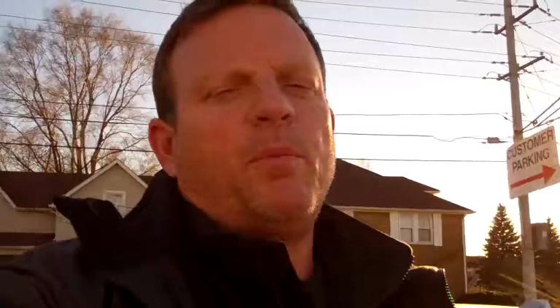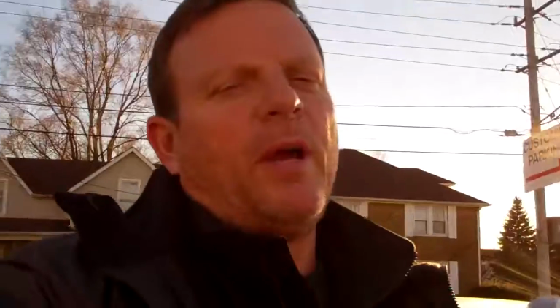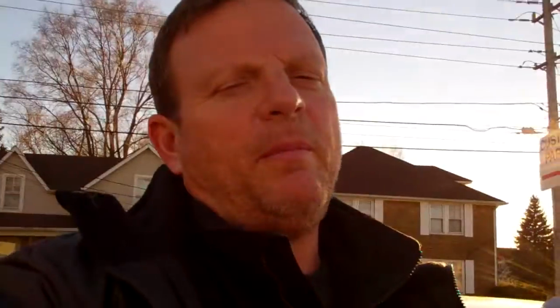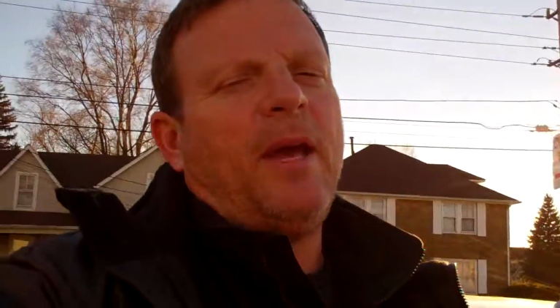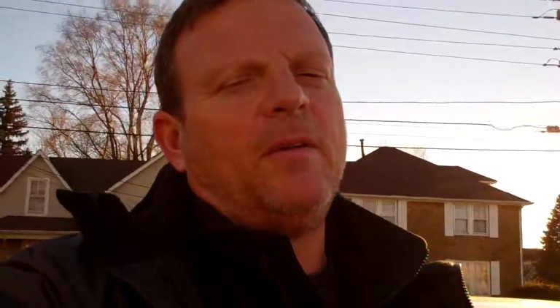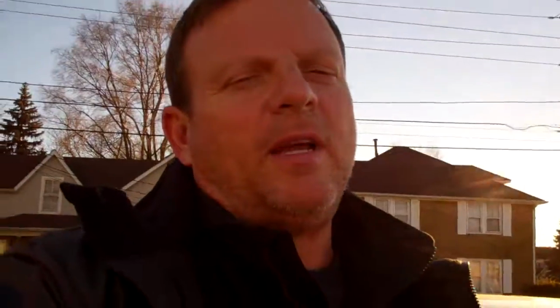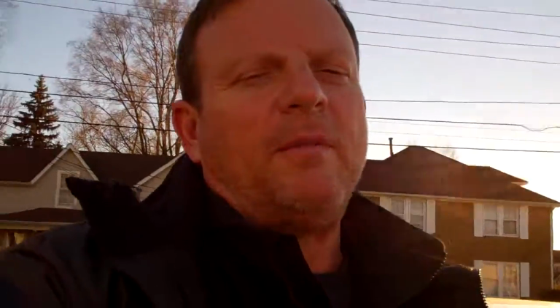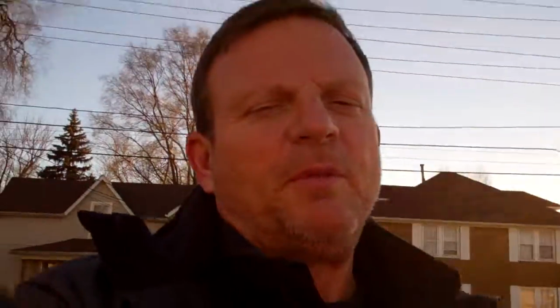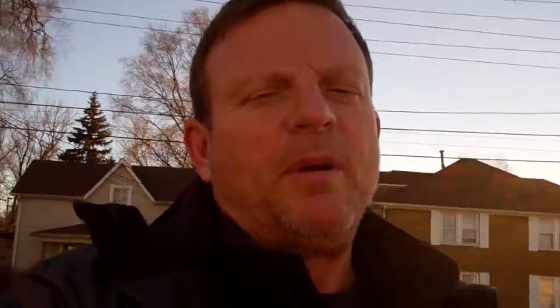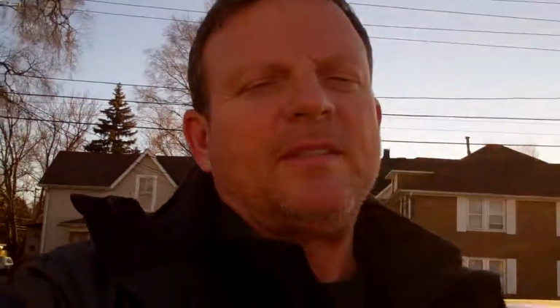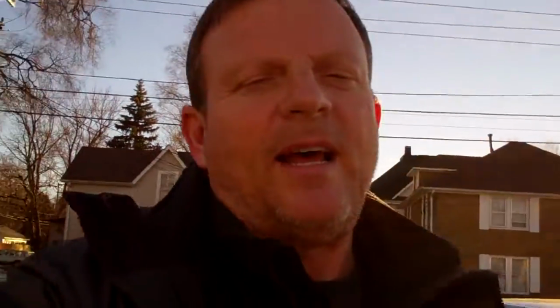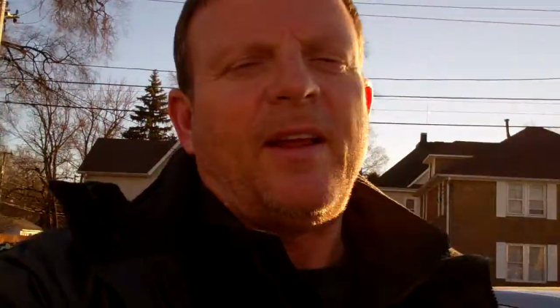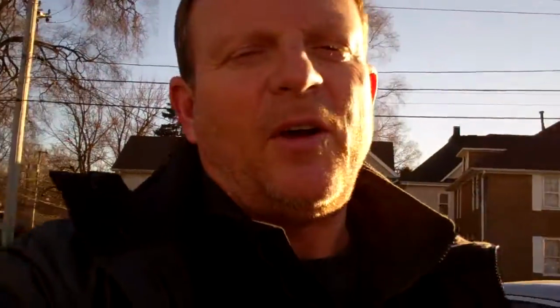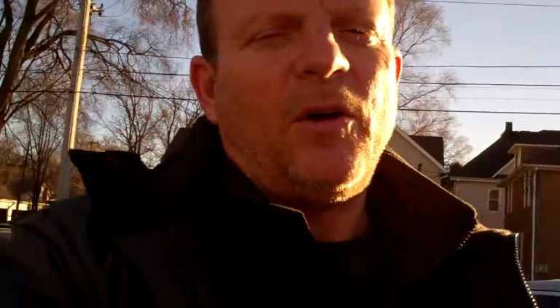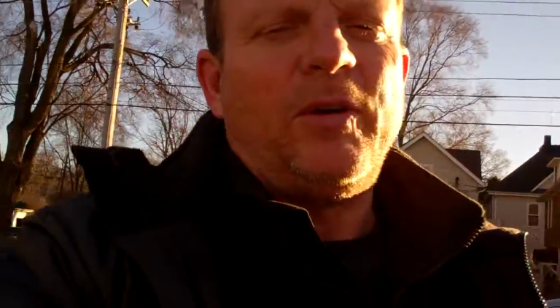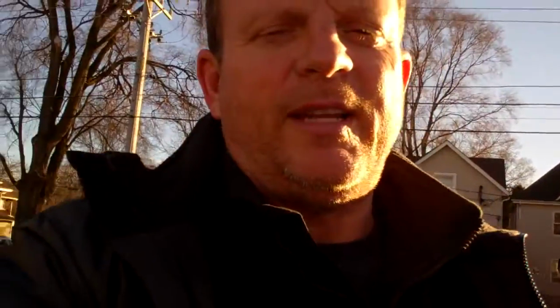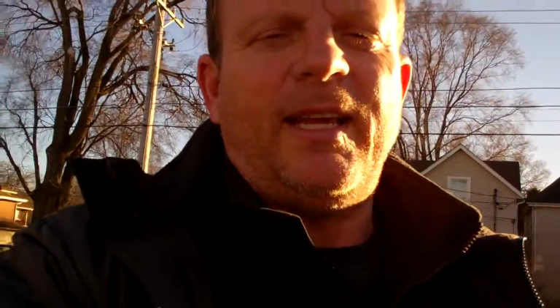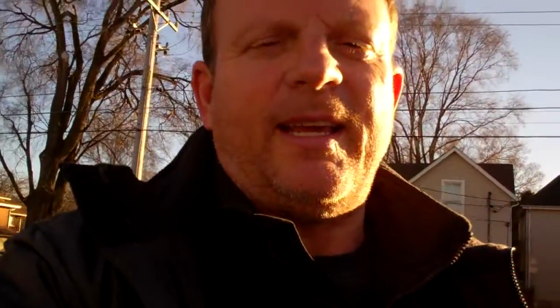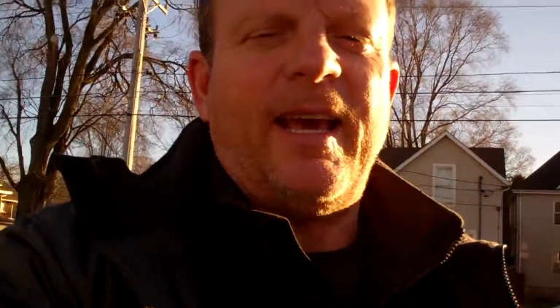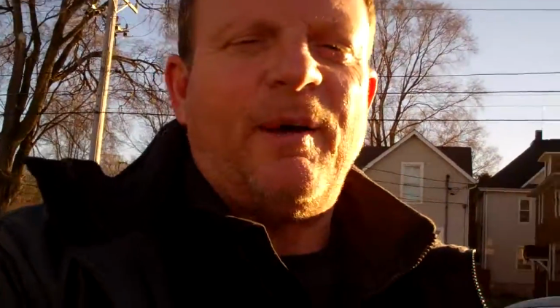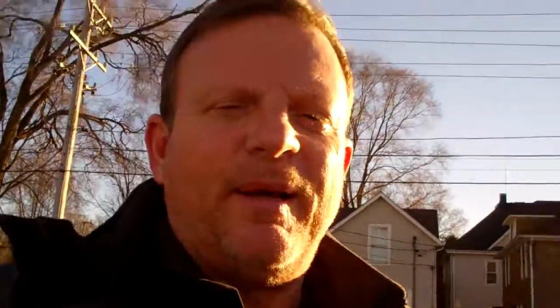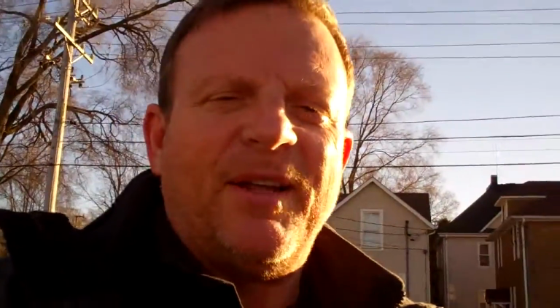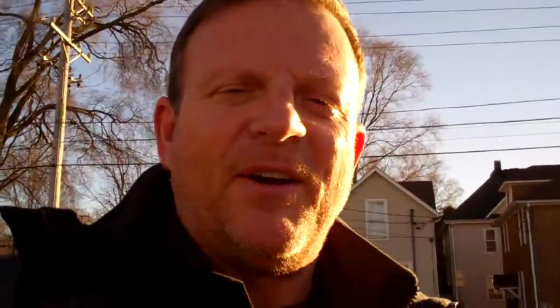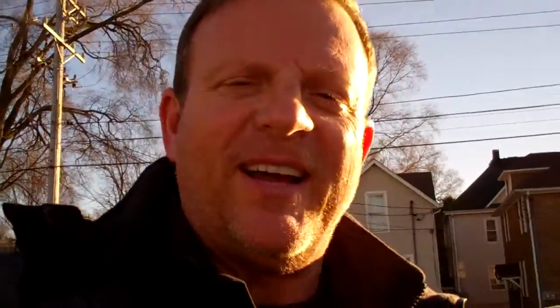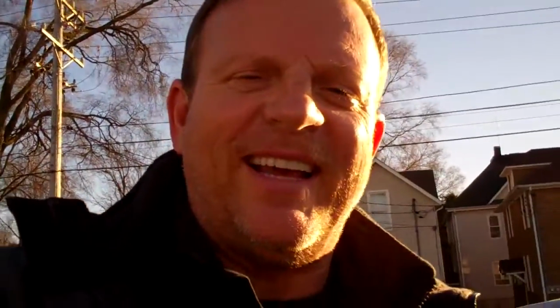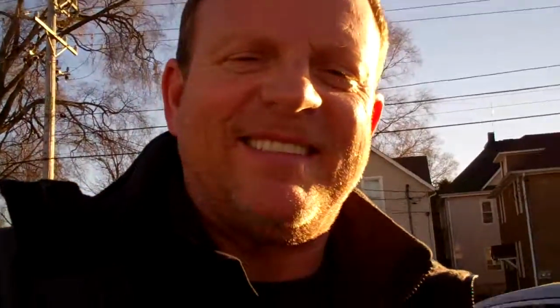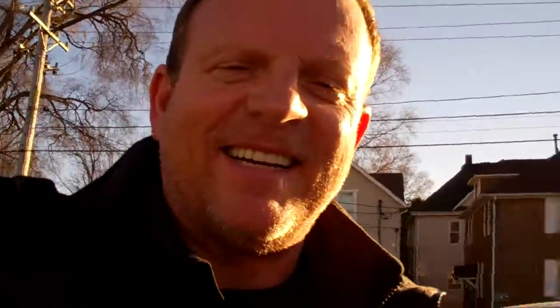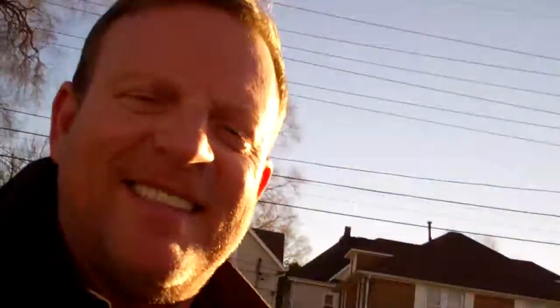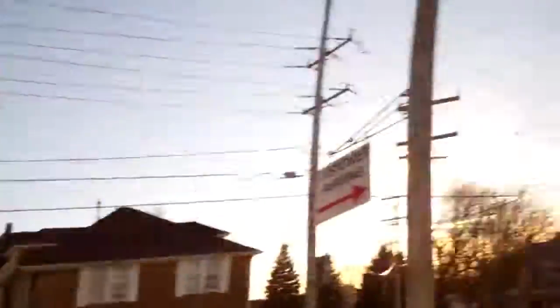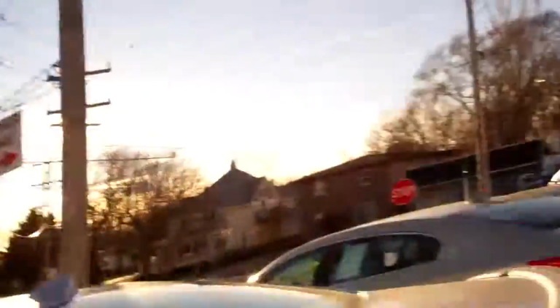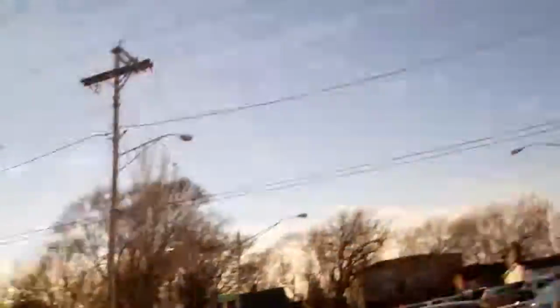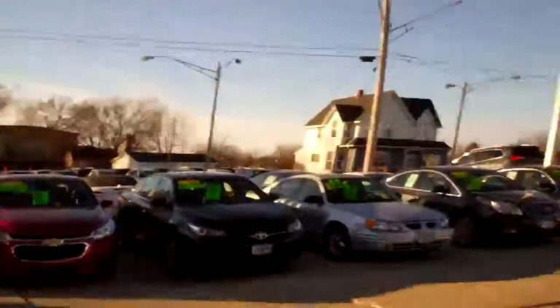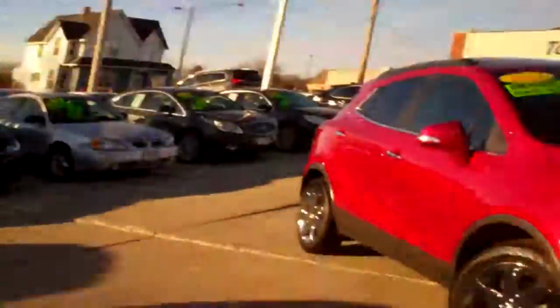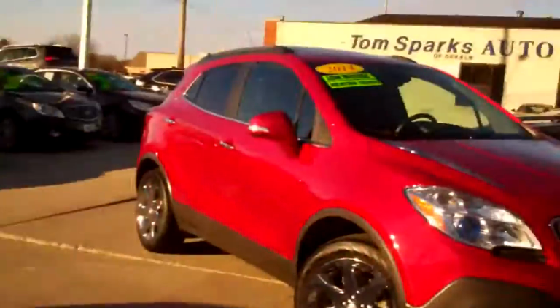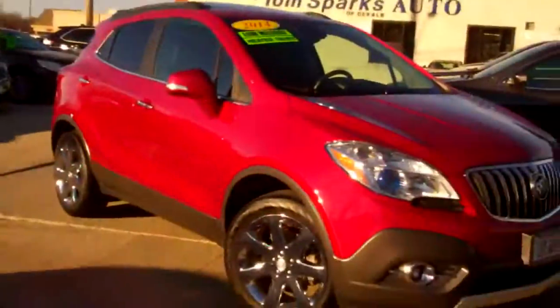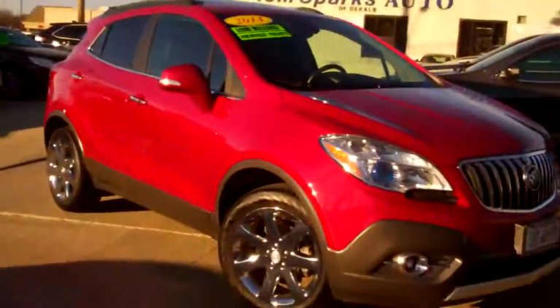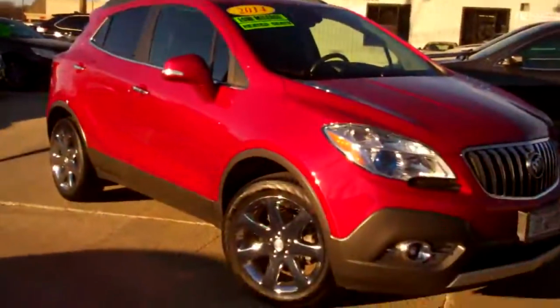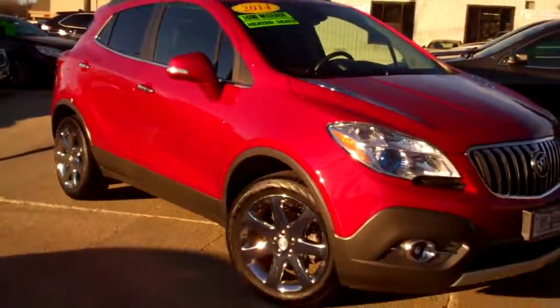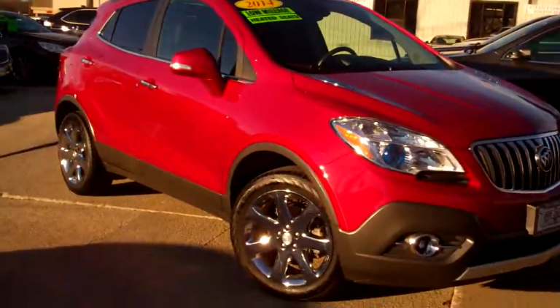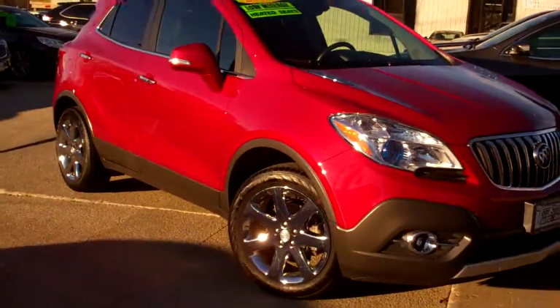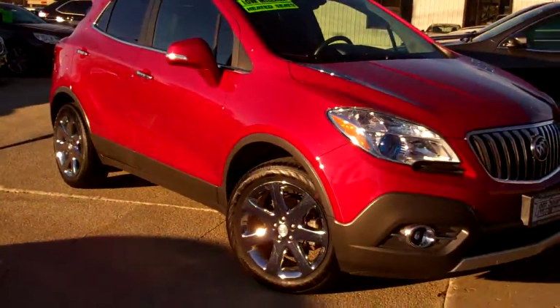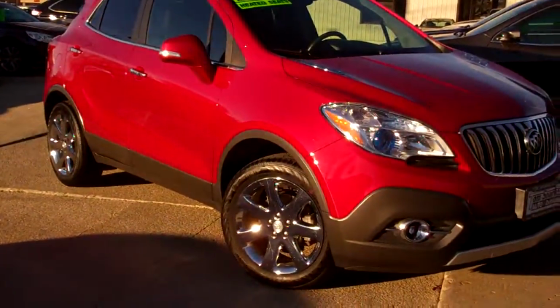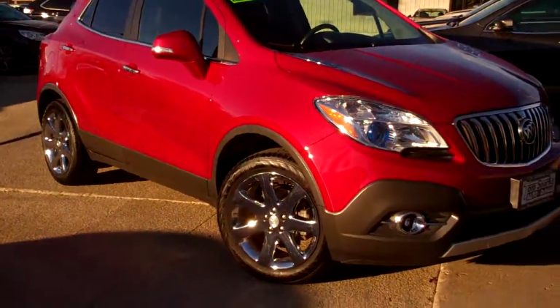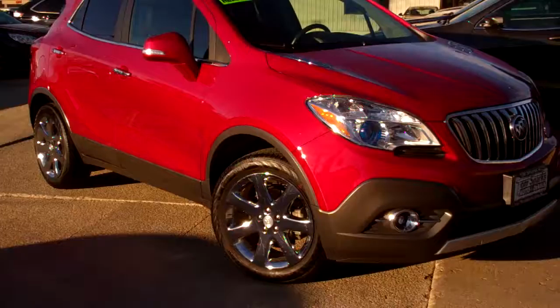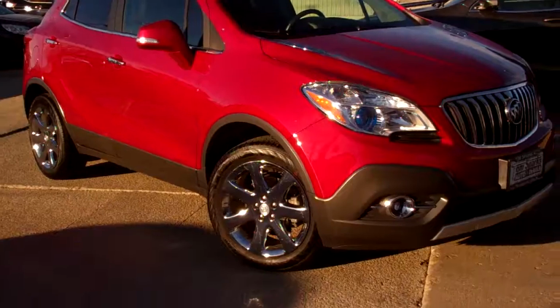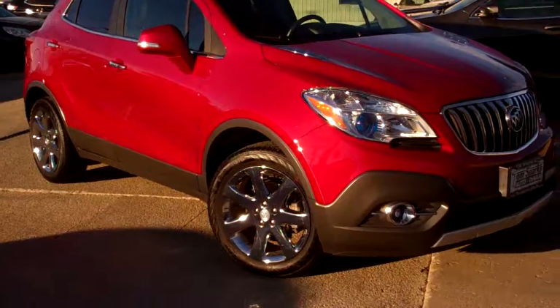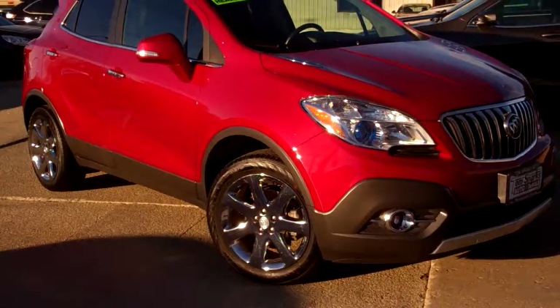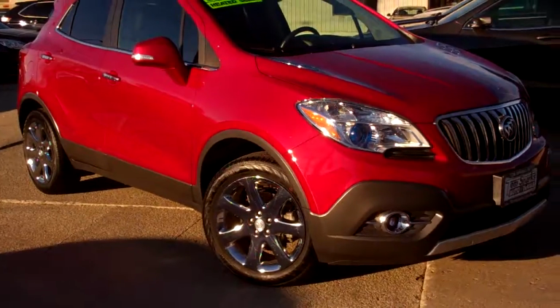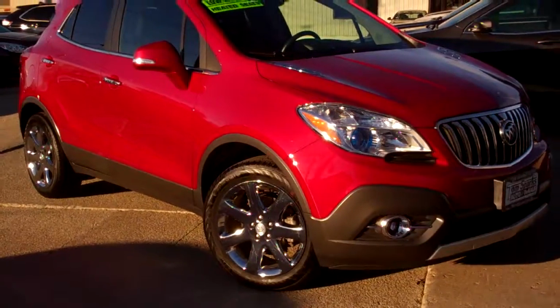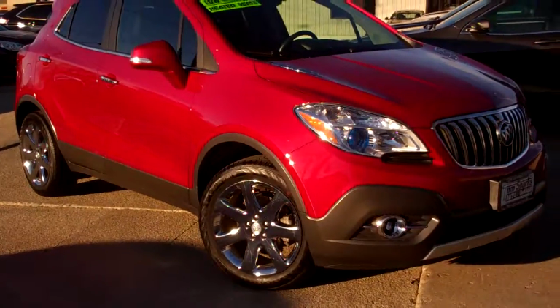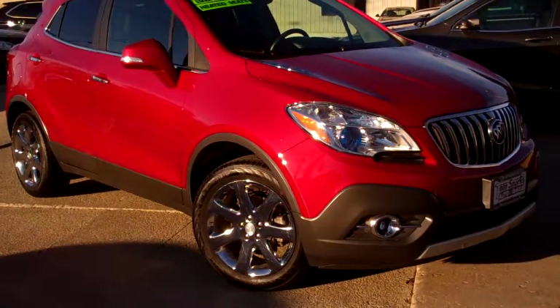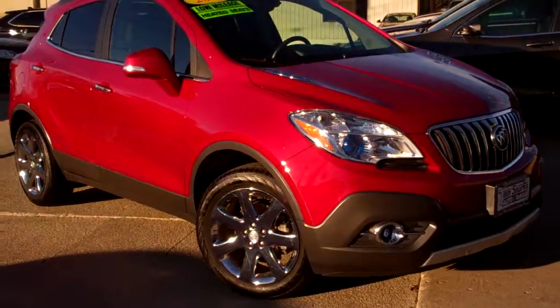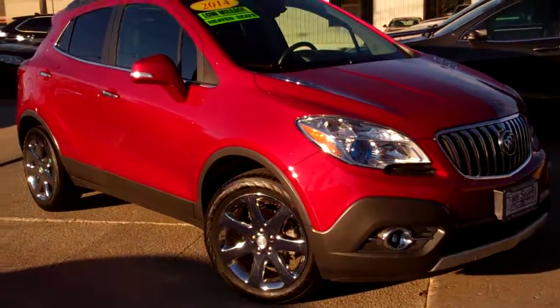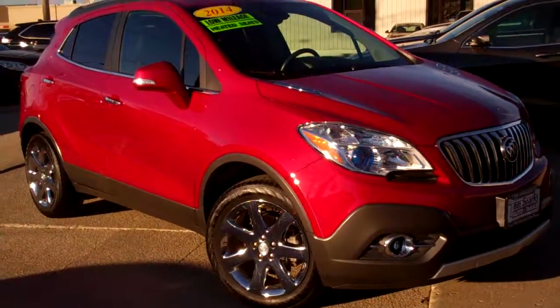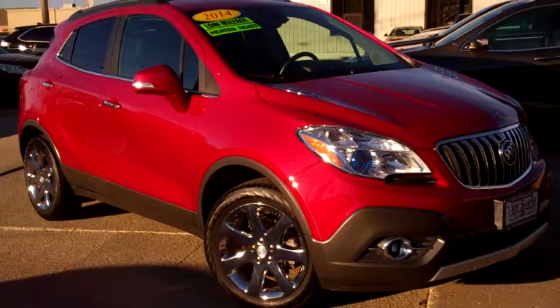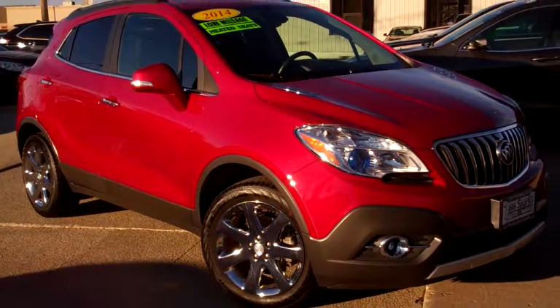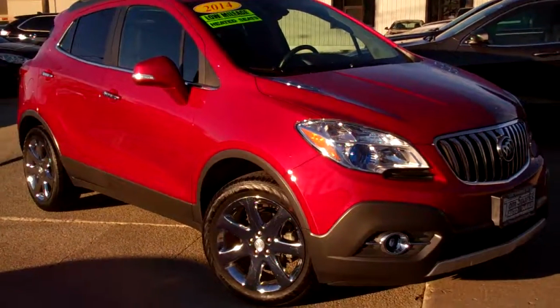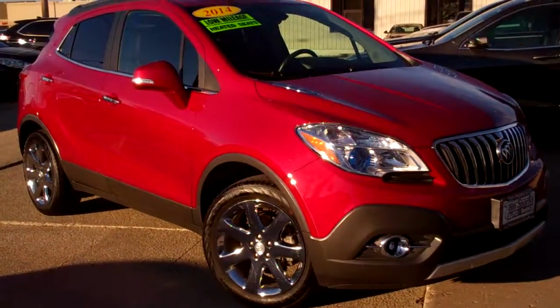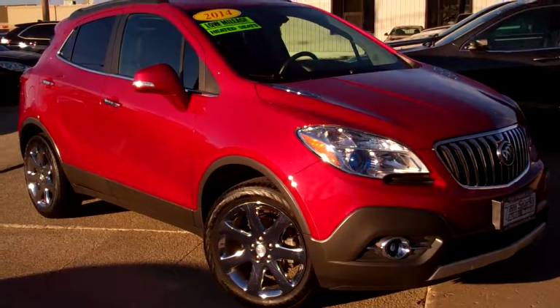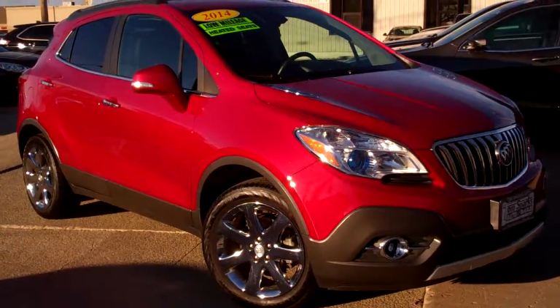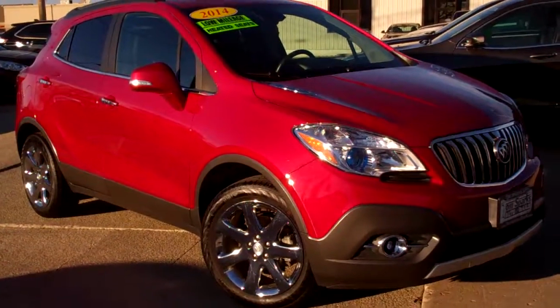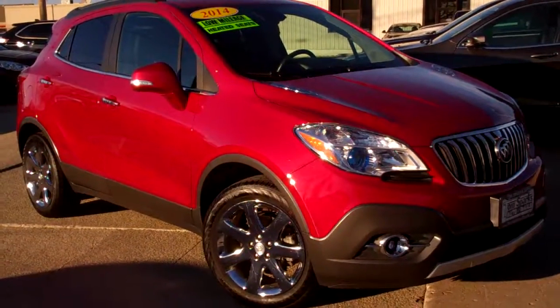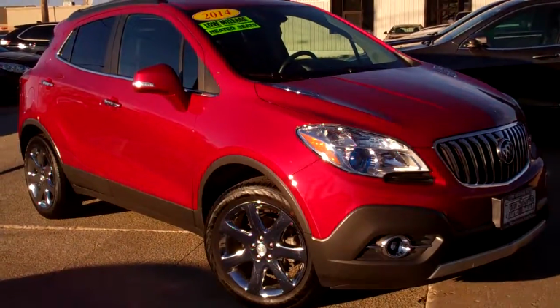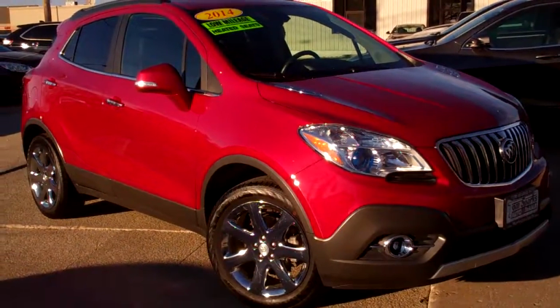Brad Mayo, Tom Sparks Auto, Decal of Illinois. Hey, check this one out — a nice 2014 Buick Encore.